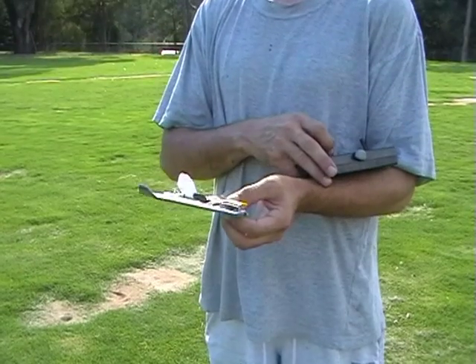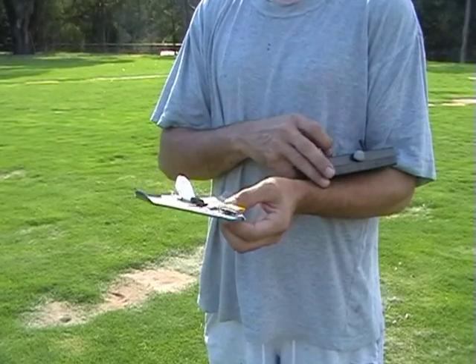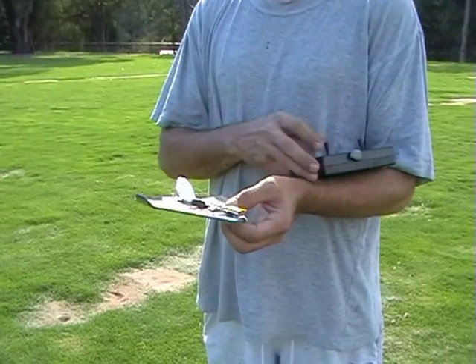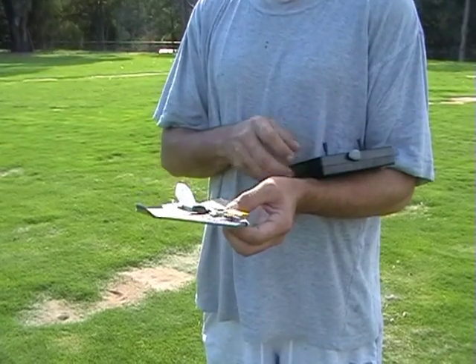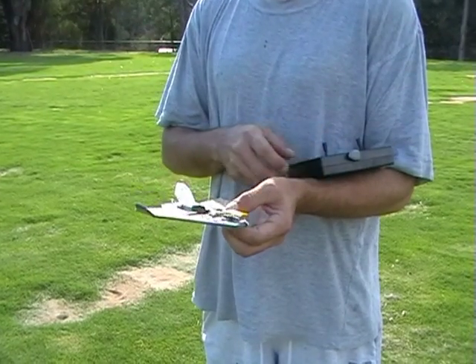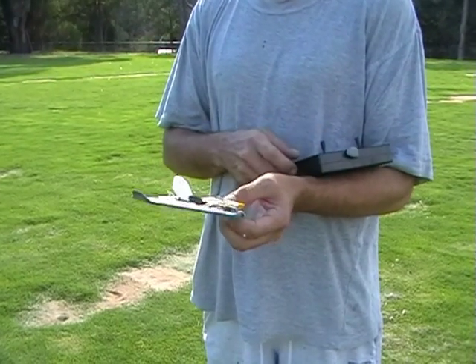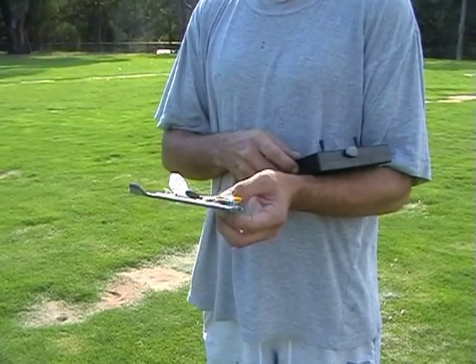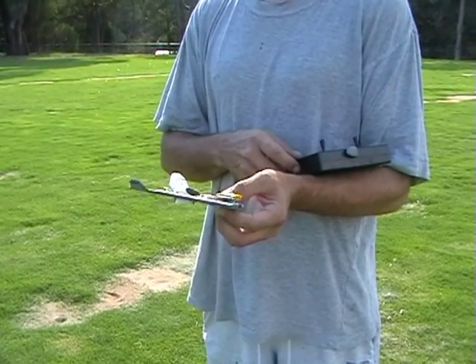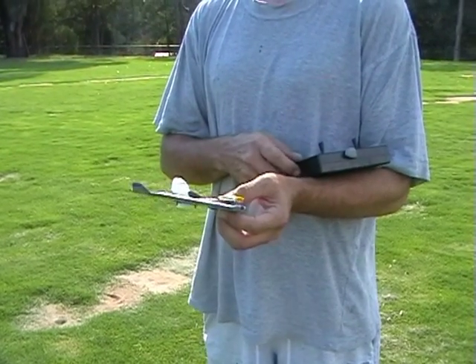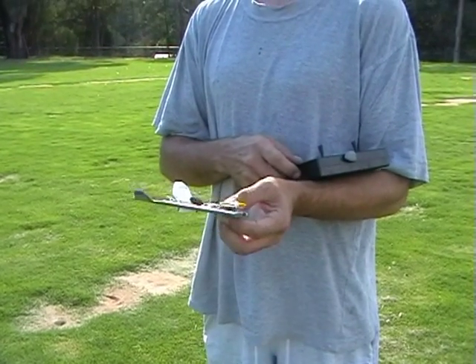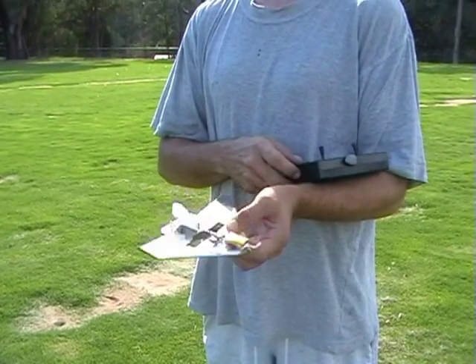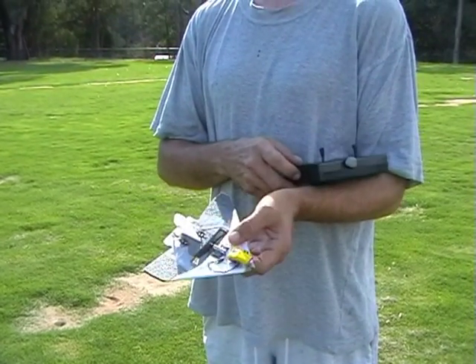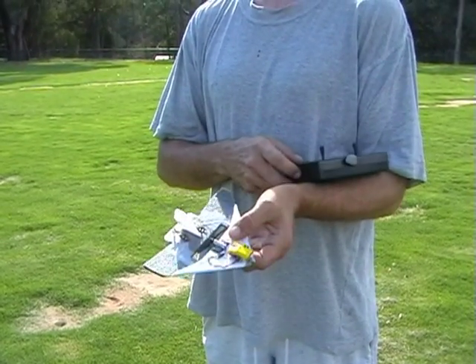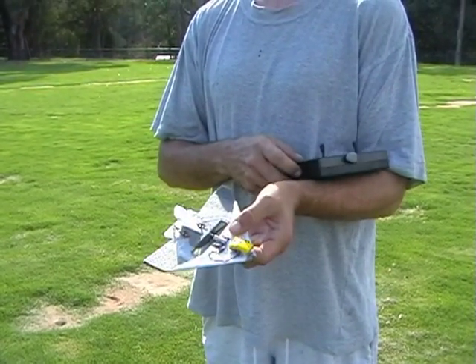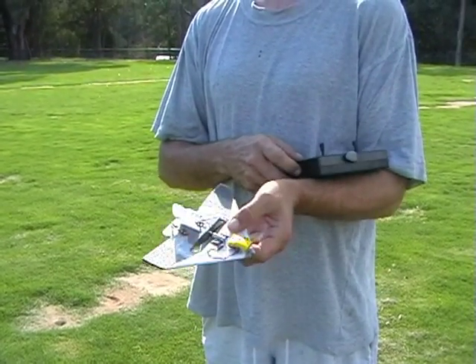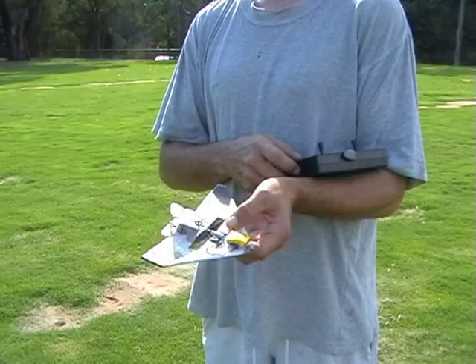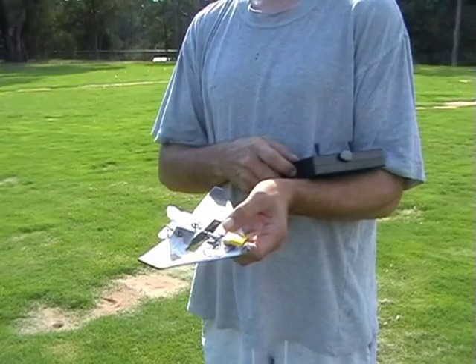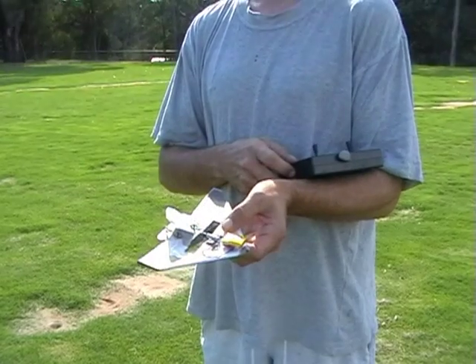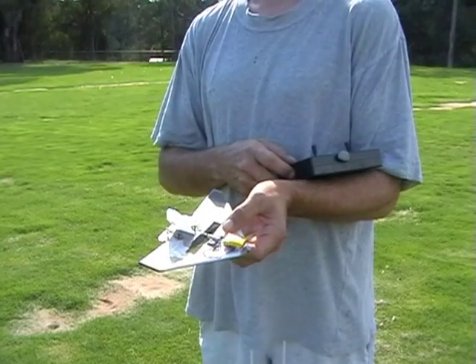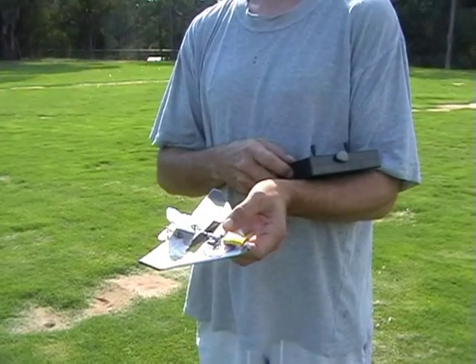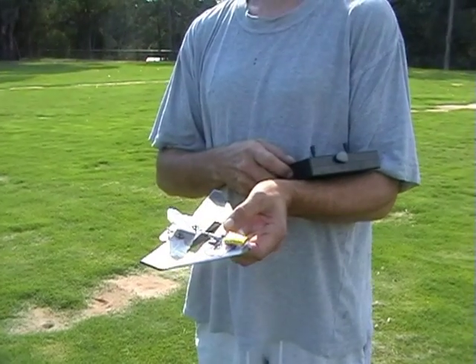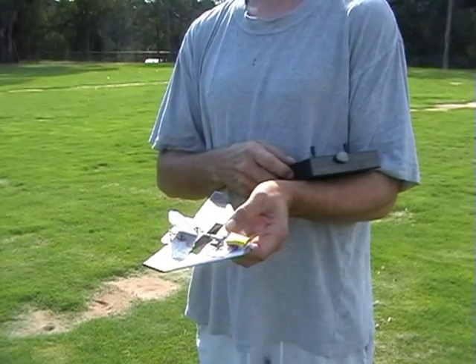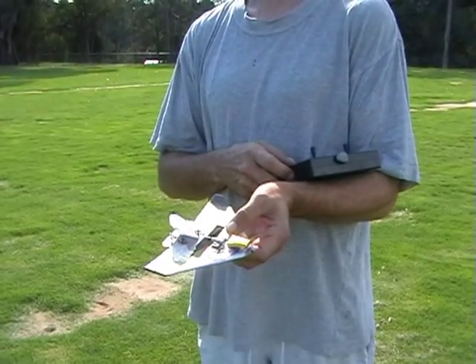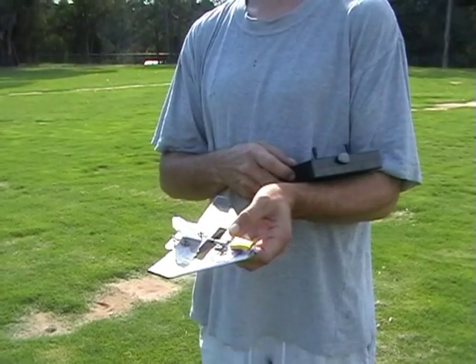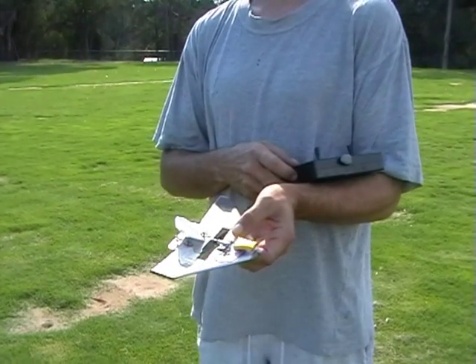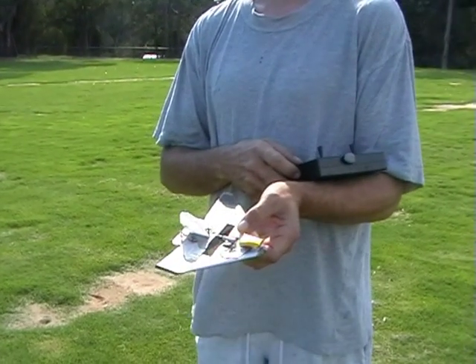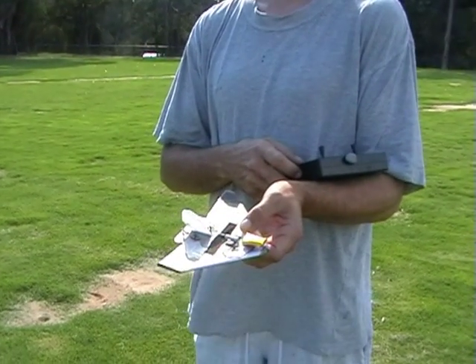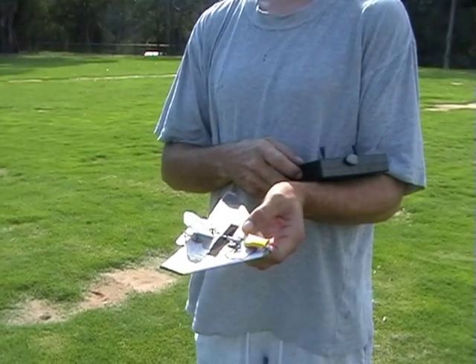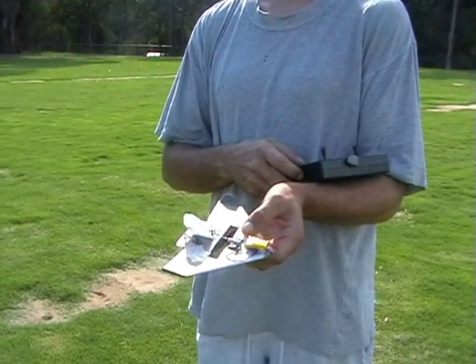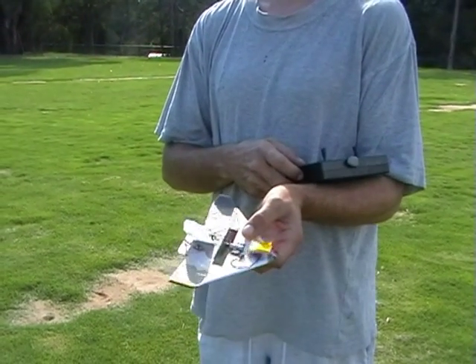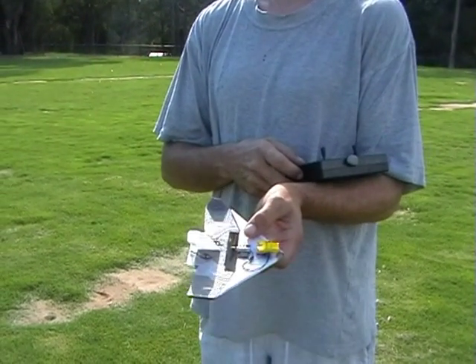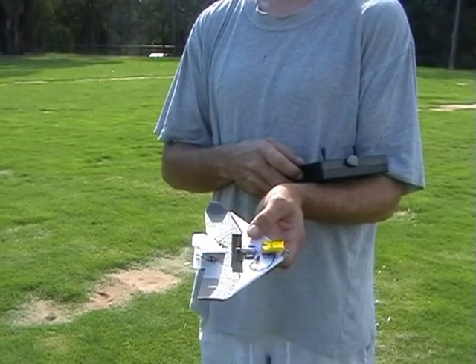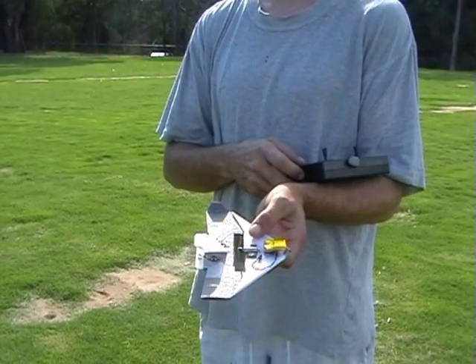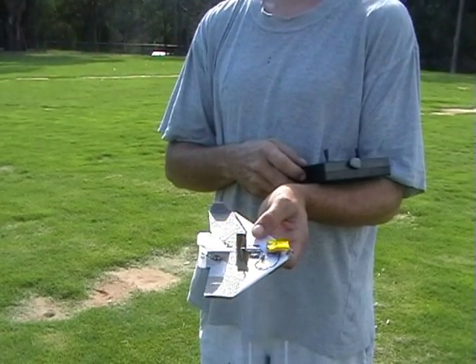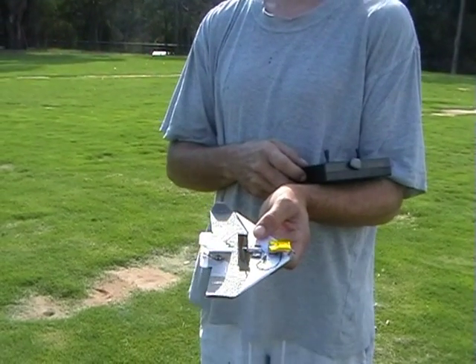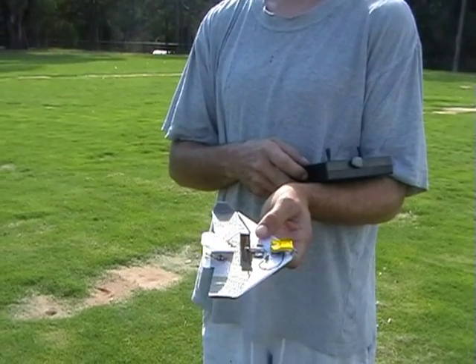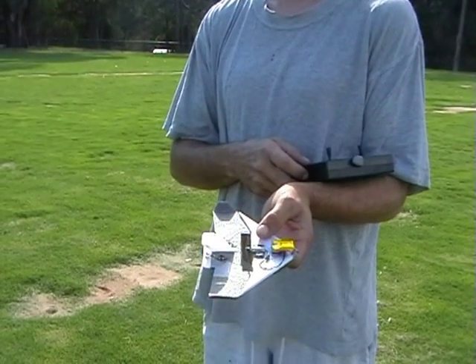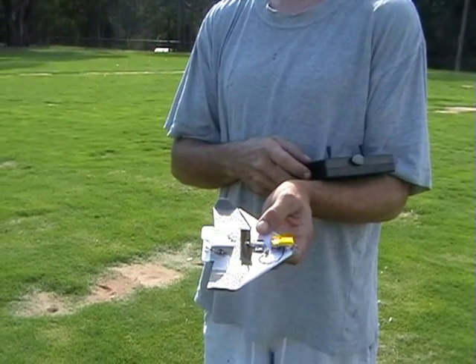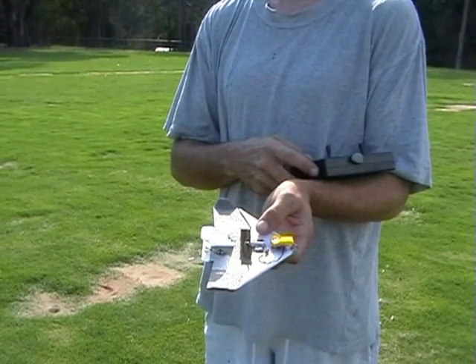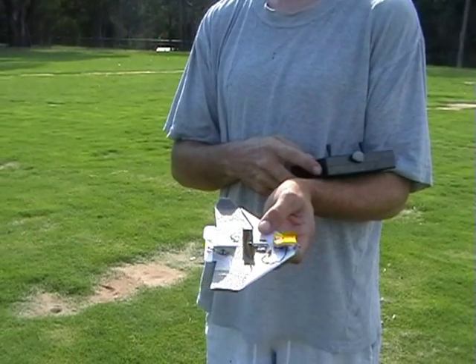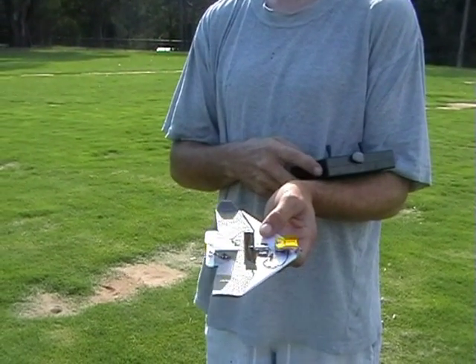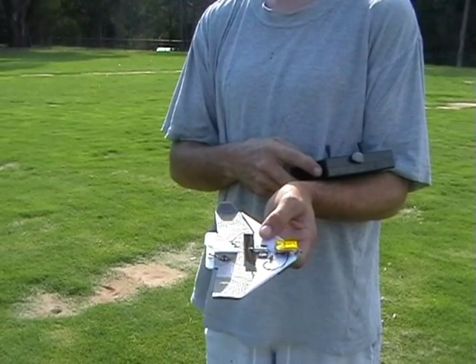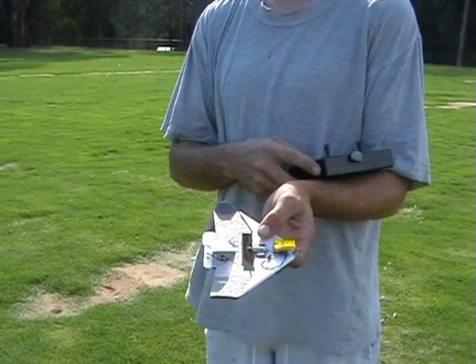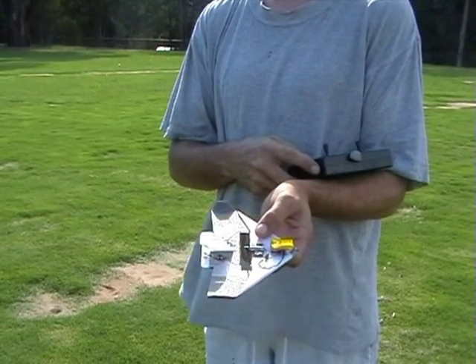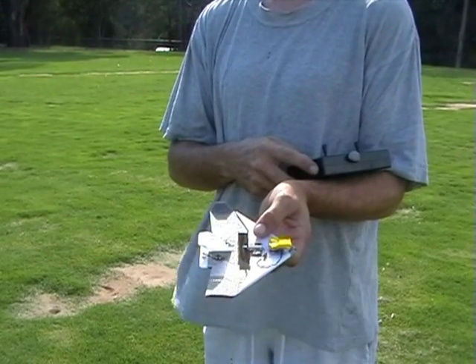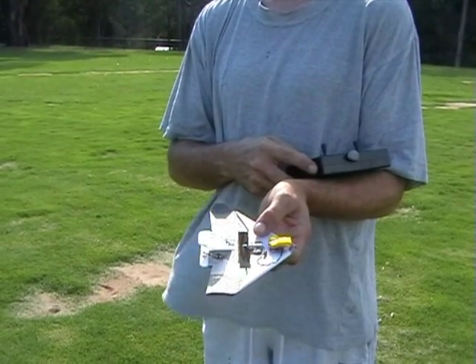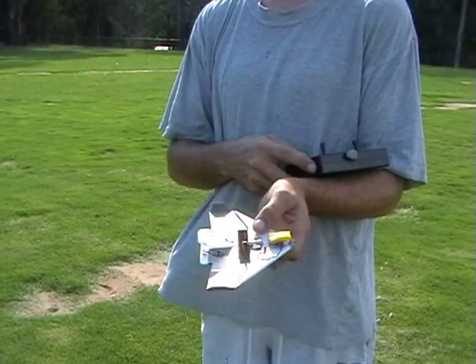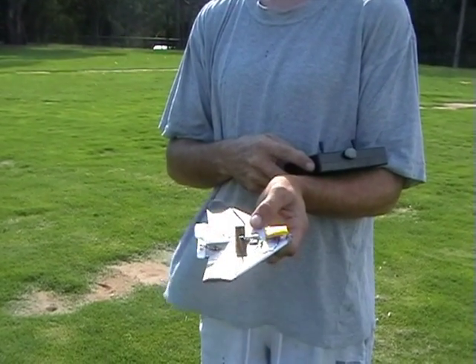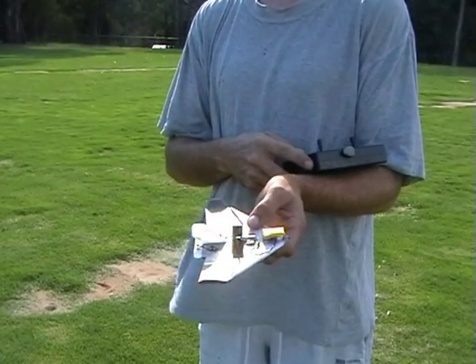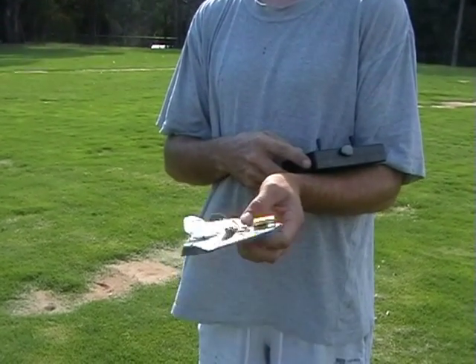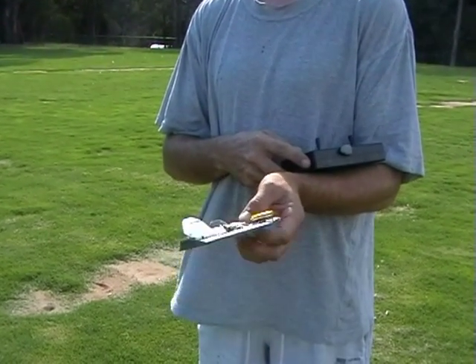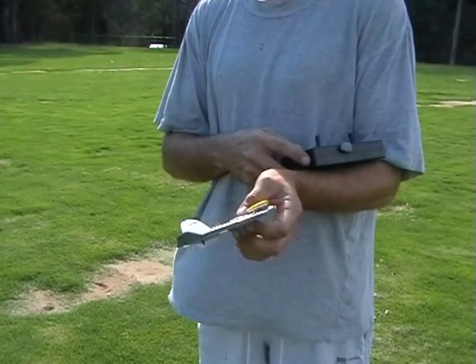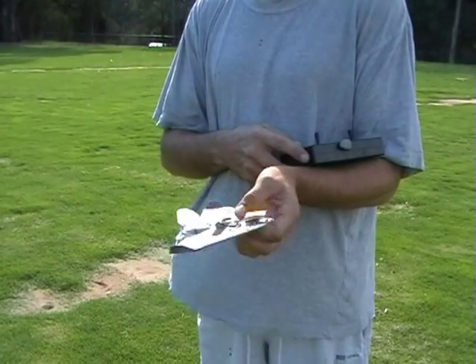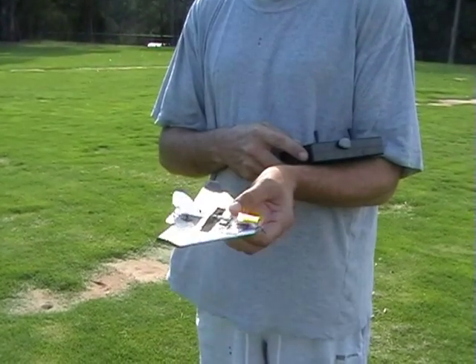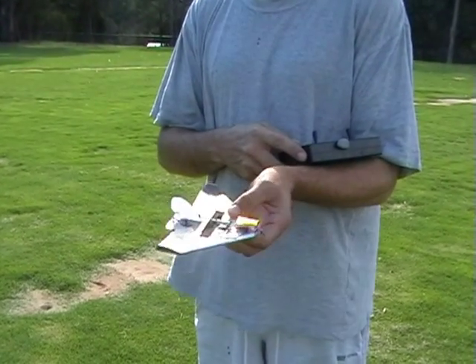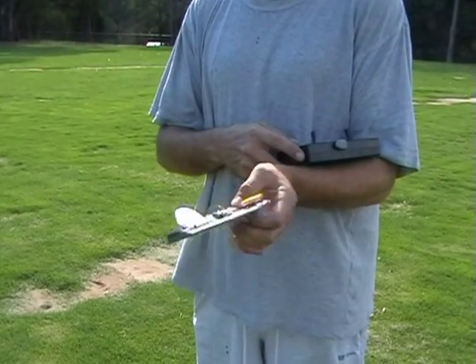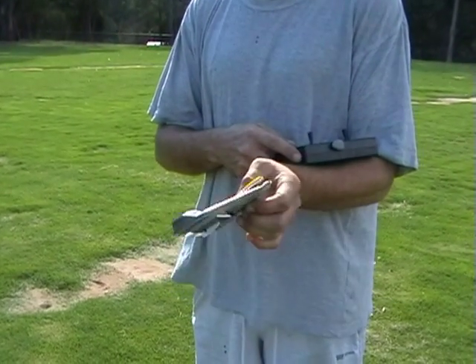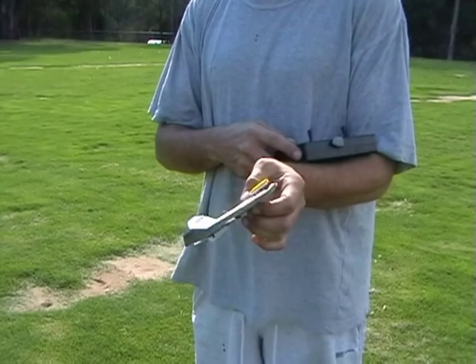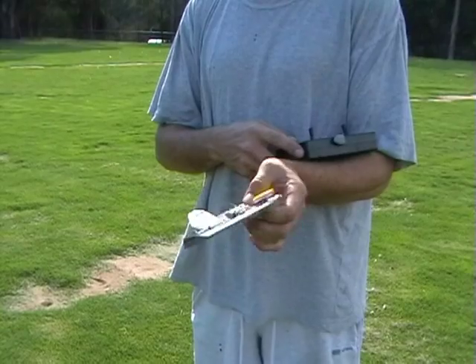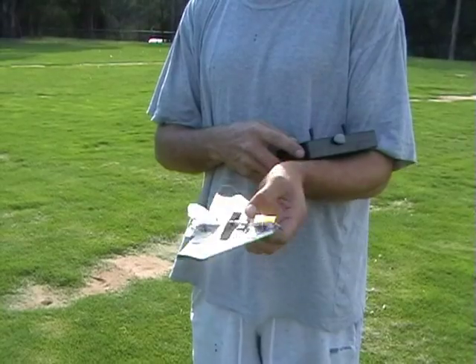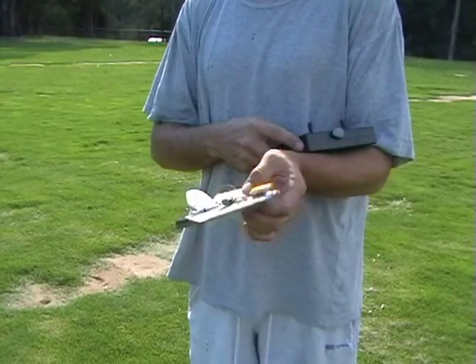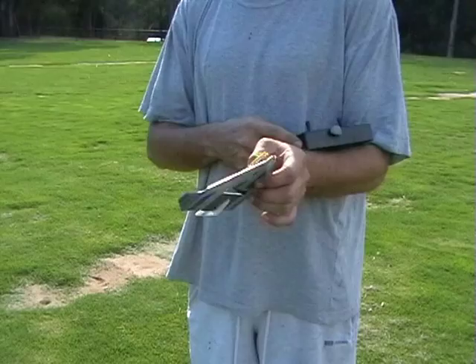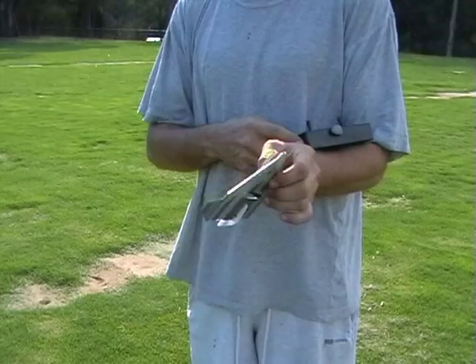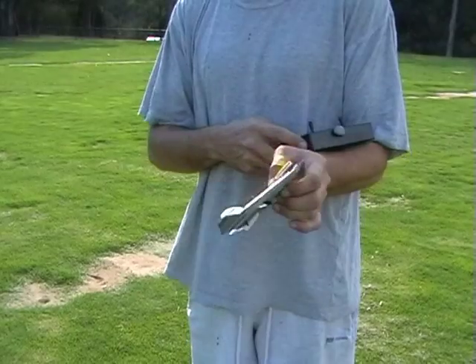This is a three-channel micro-jack which I've made using the same equipment from the same company. So what do you think of this?